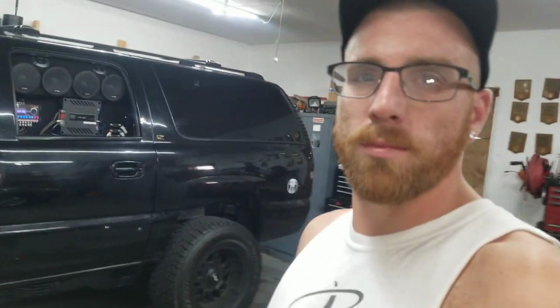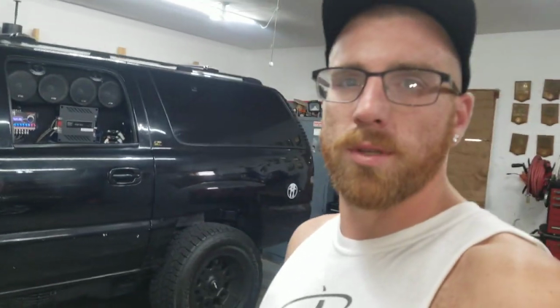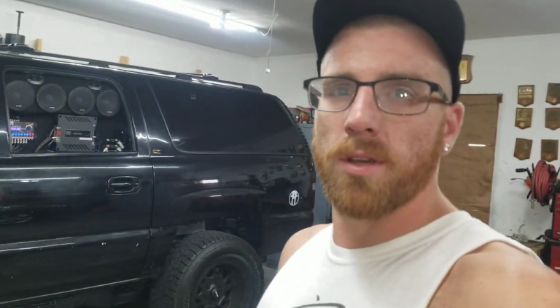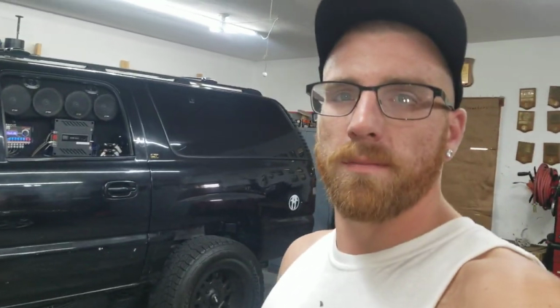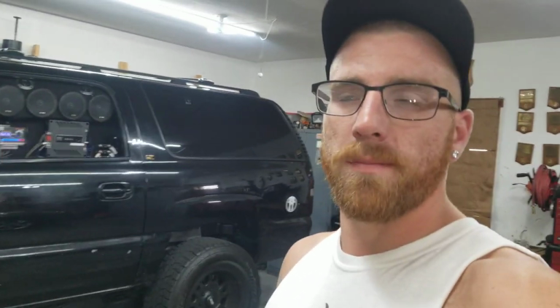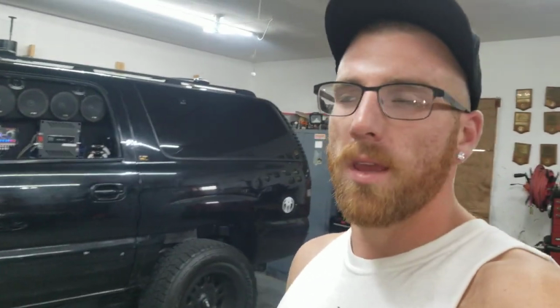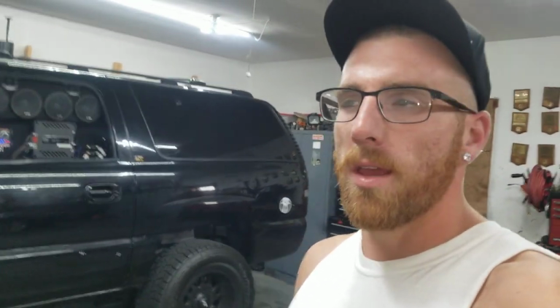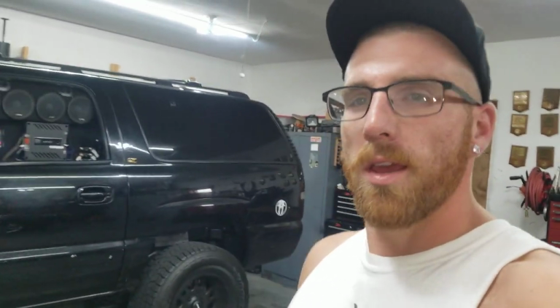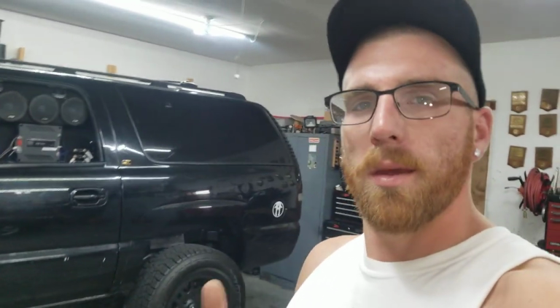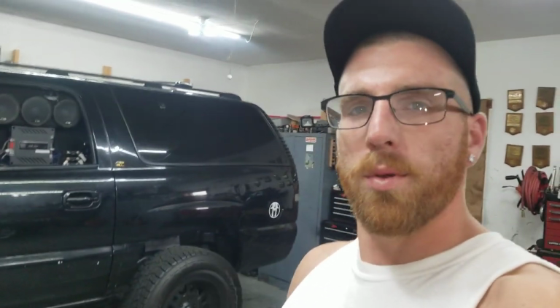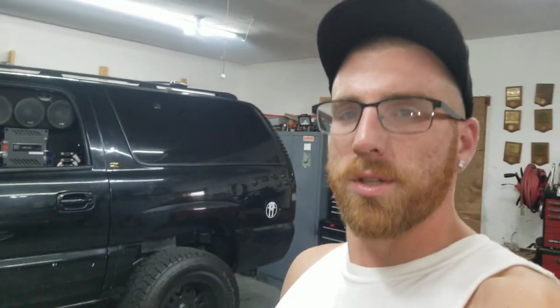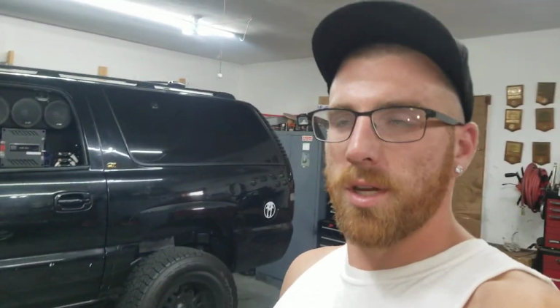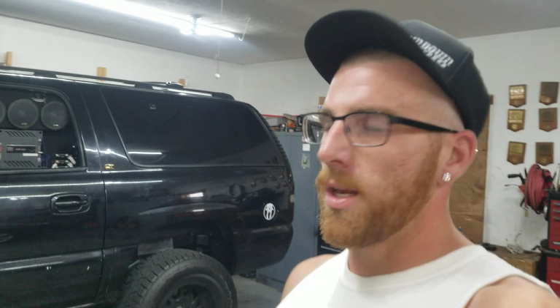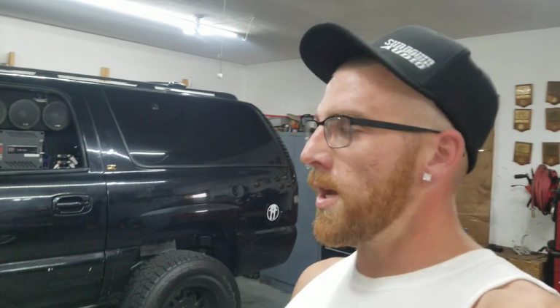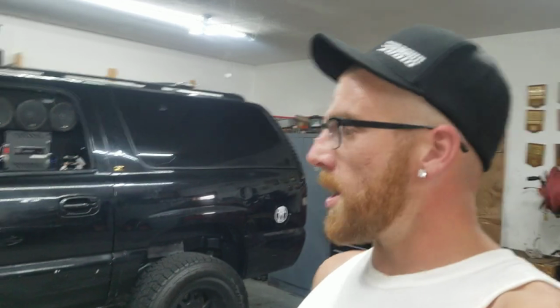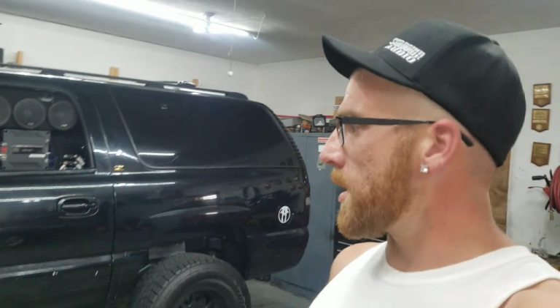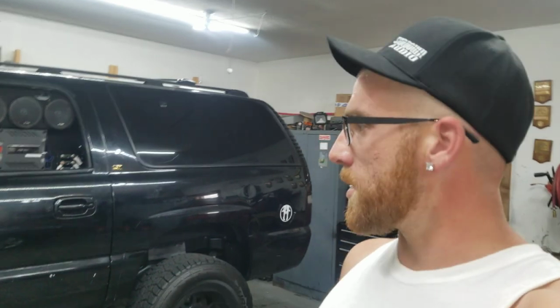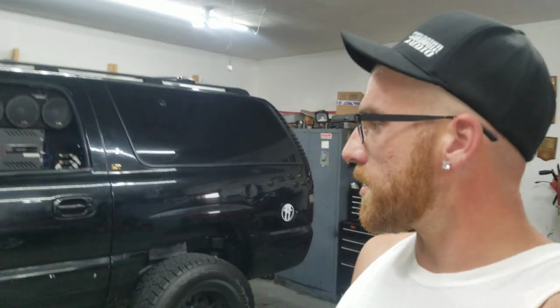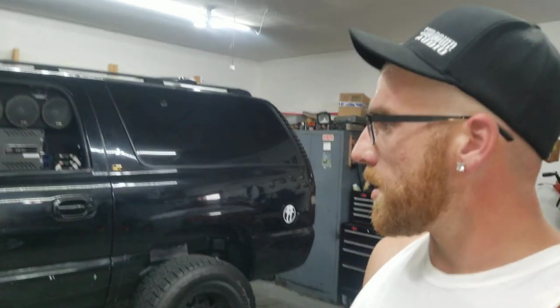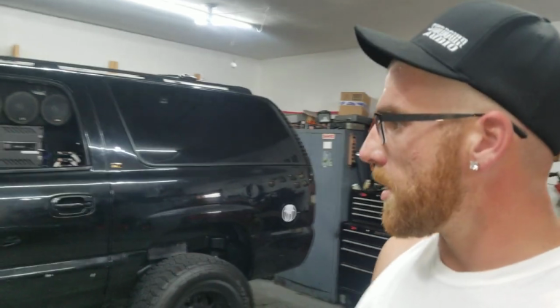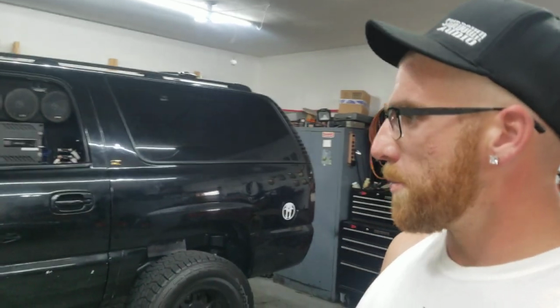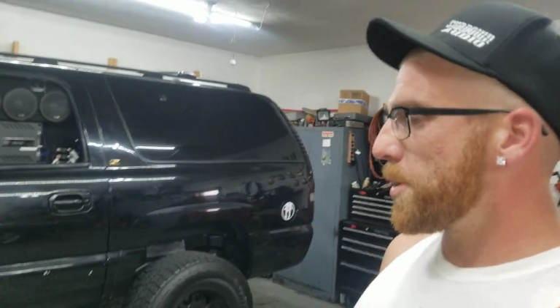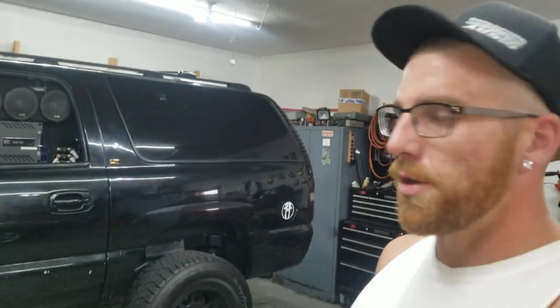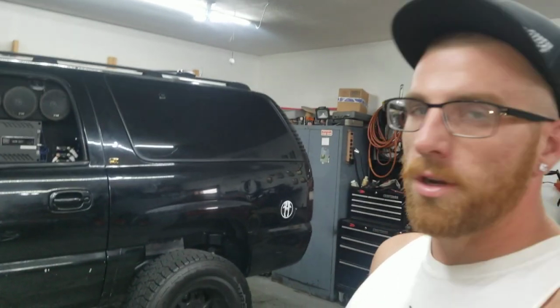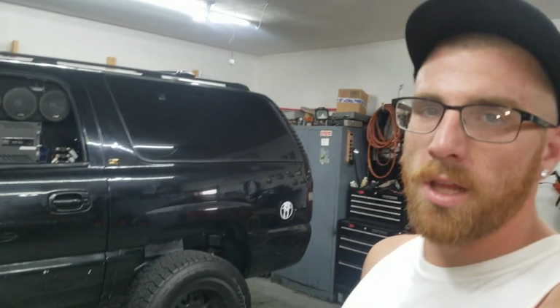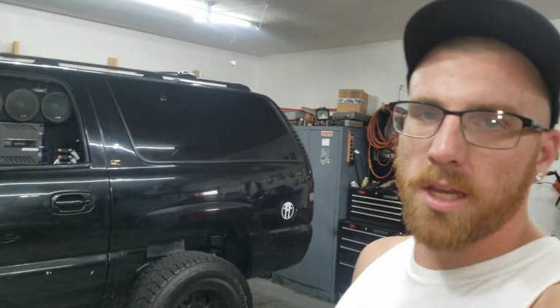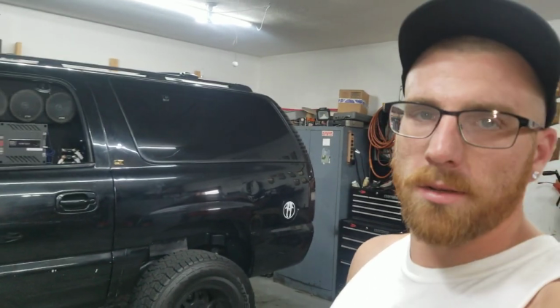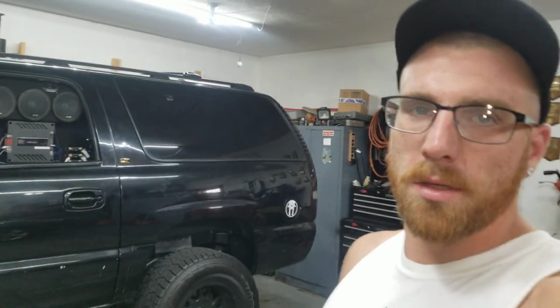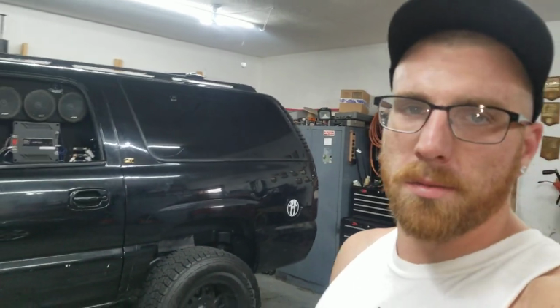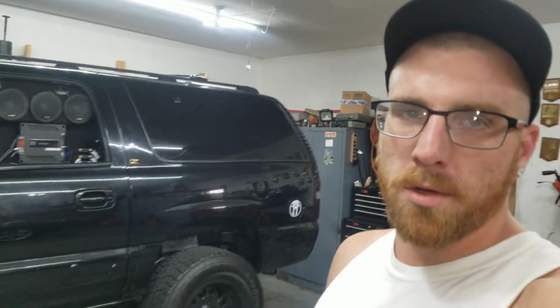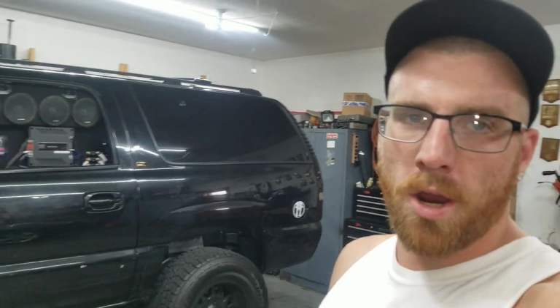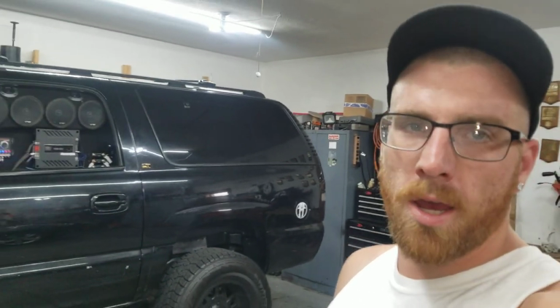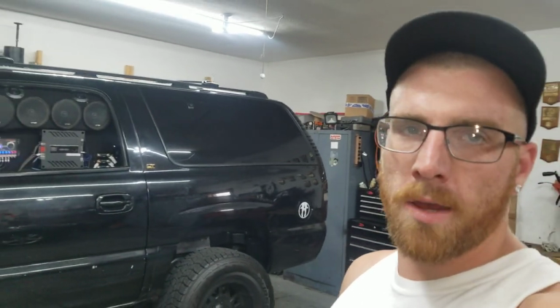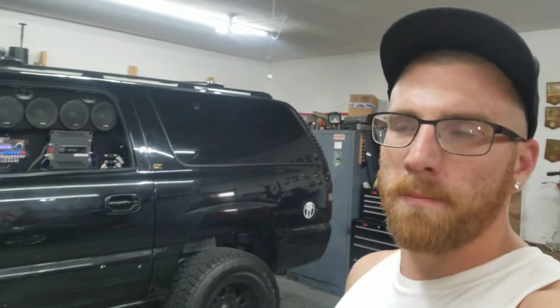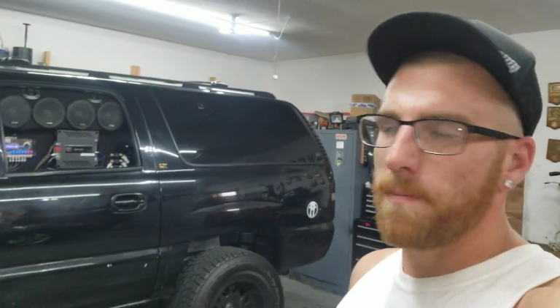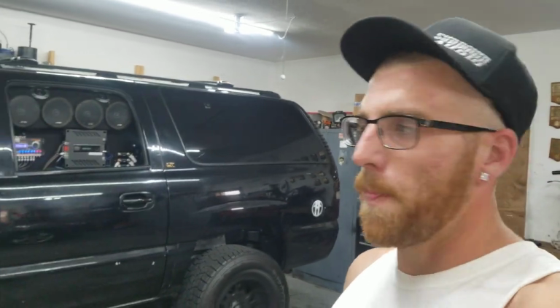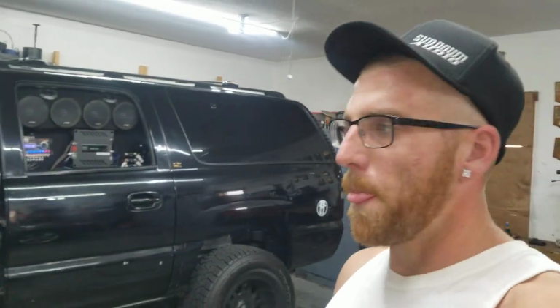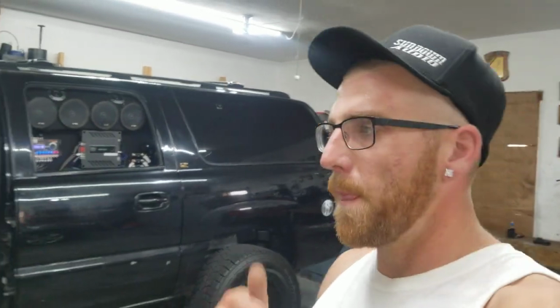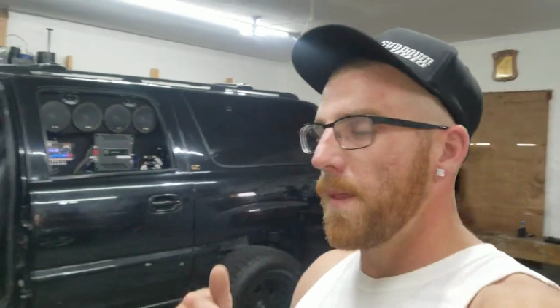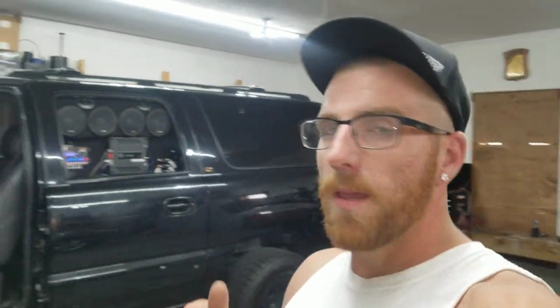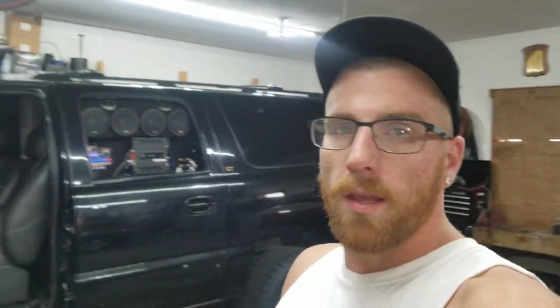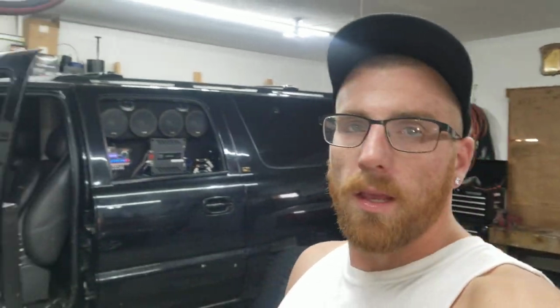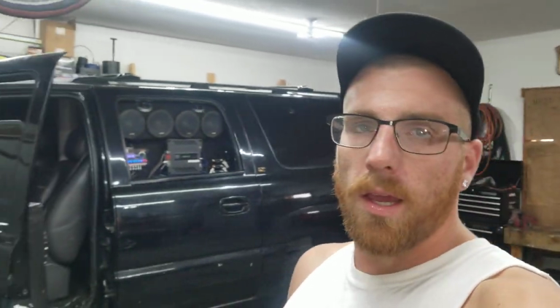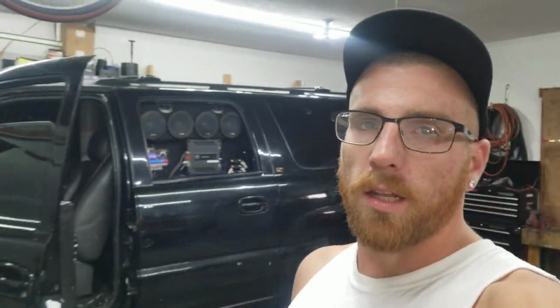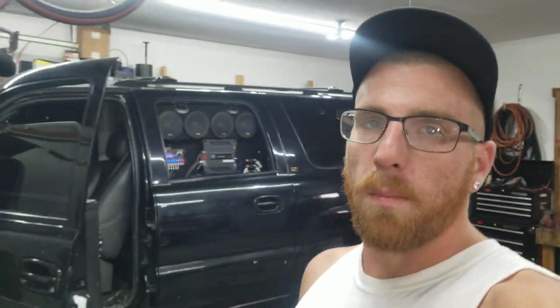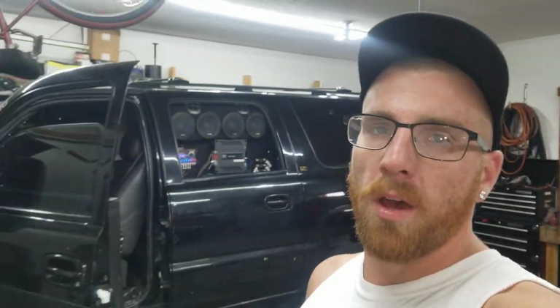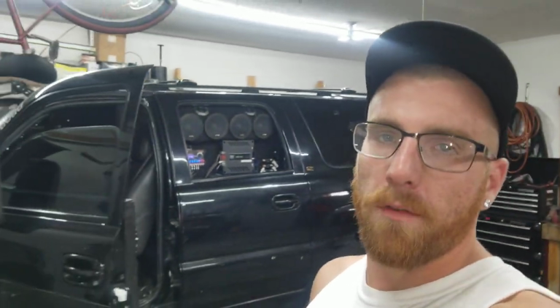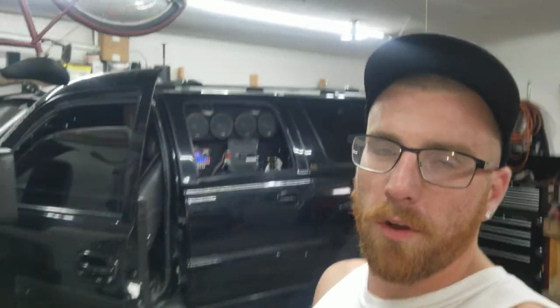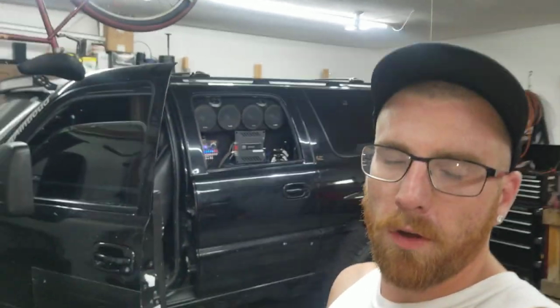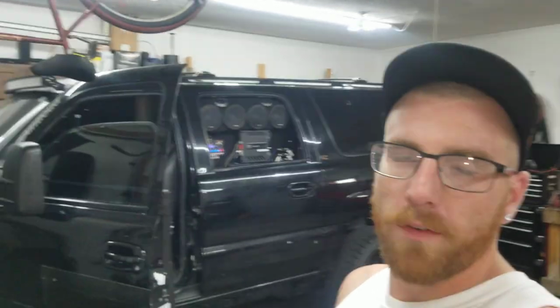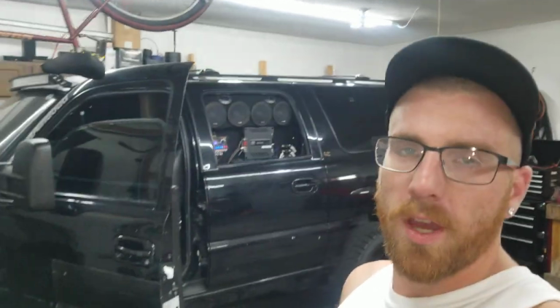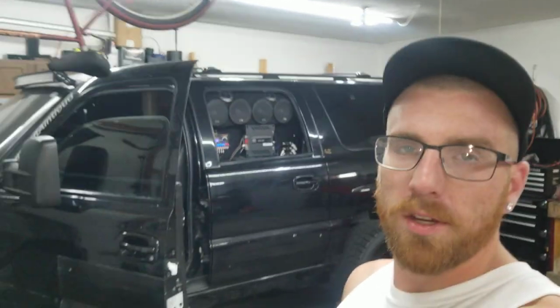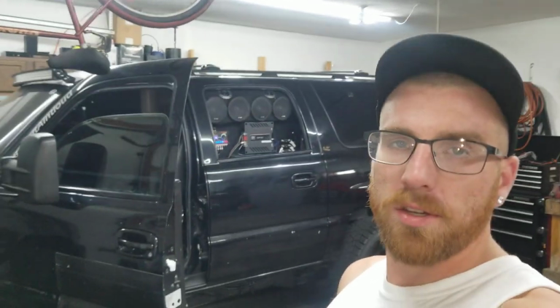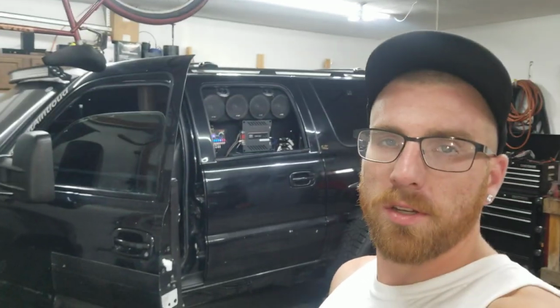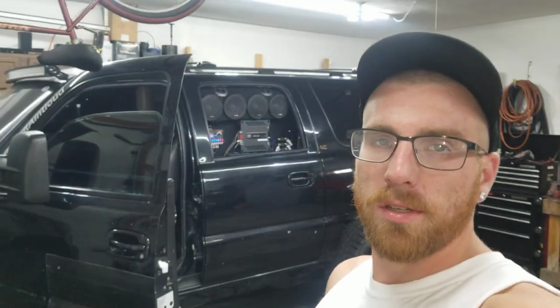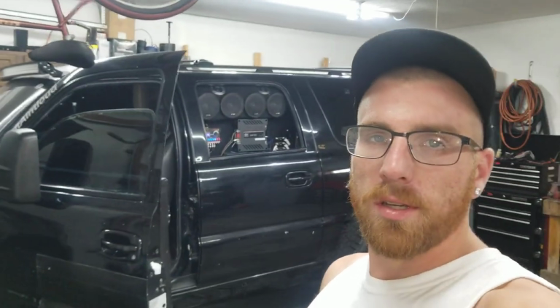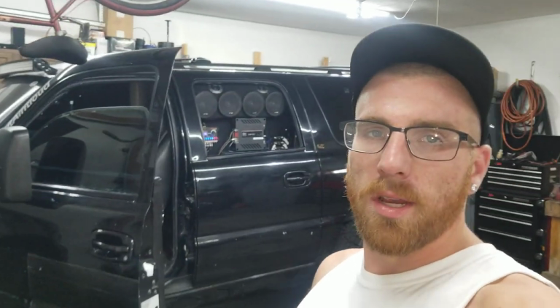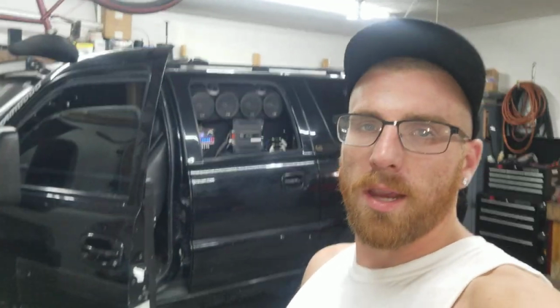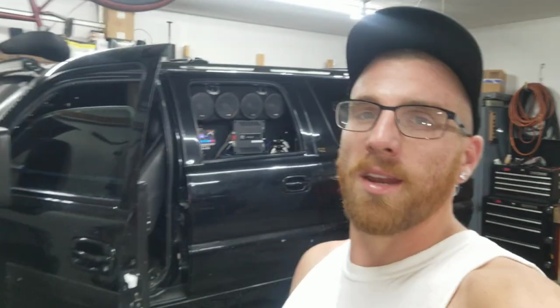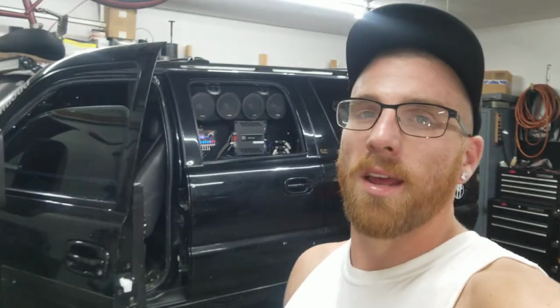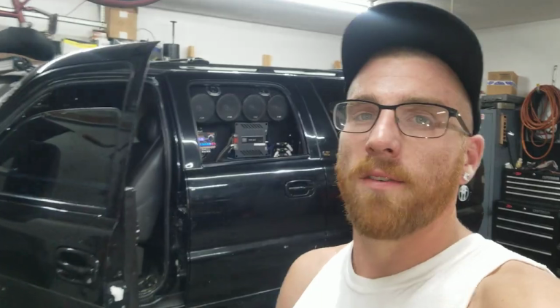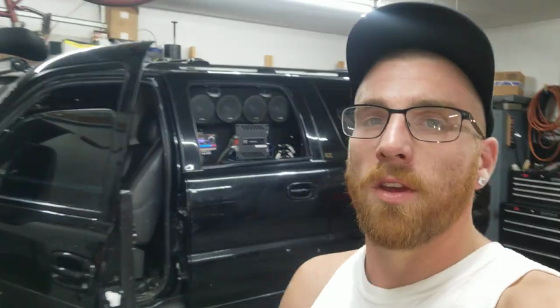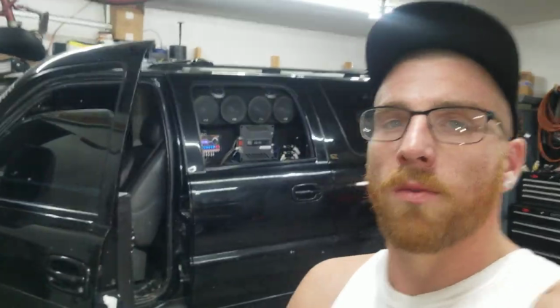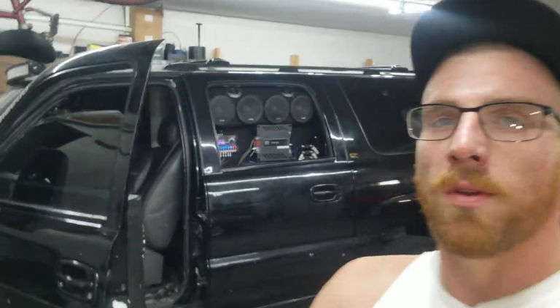Appreciate it guys - be sure to like and subscribe, hit the bell for notifications, and have a good one.